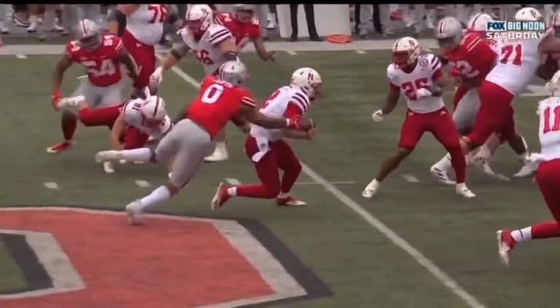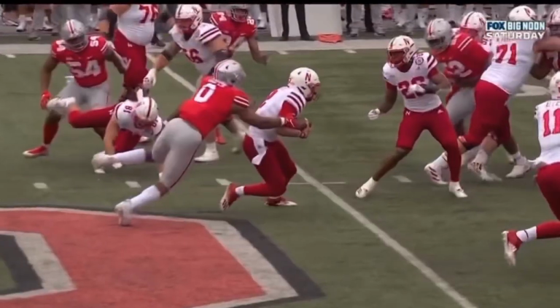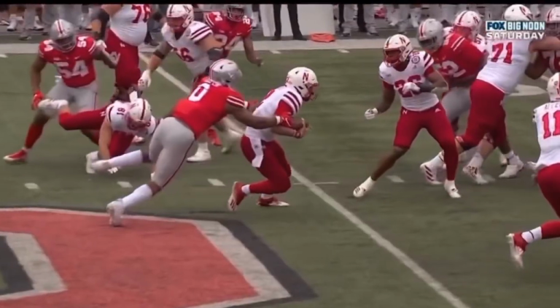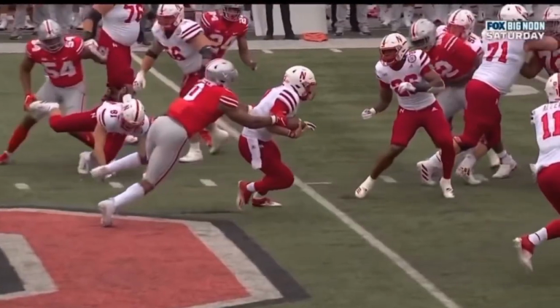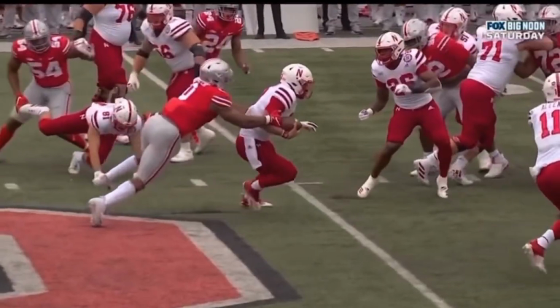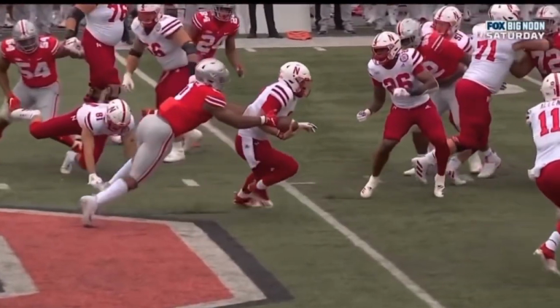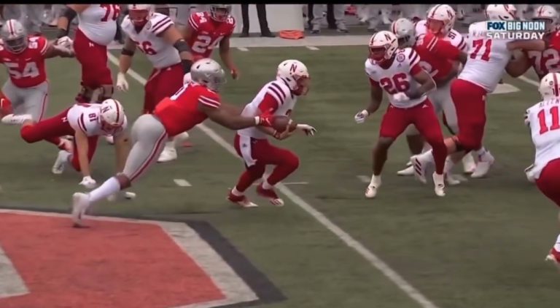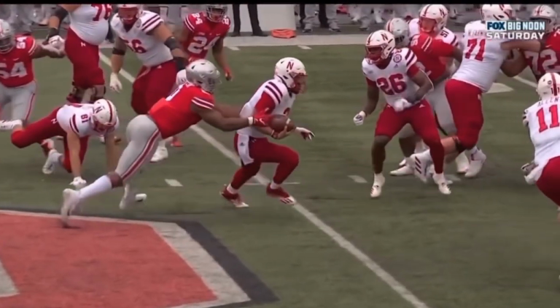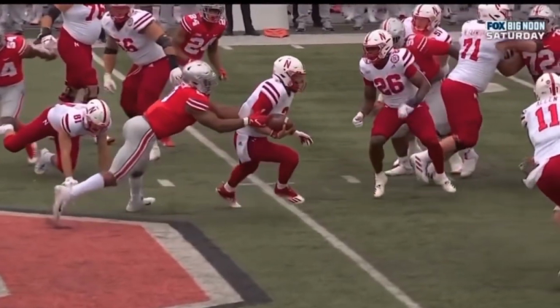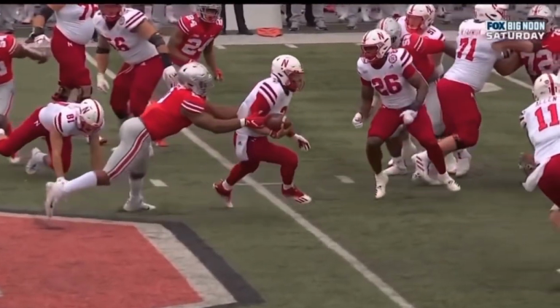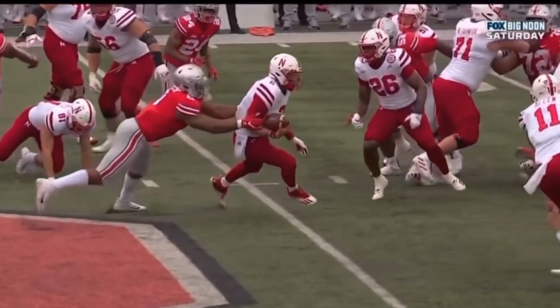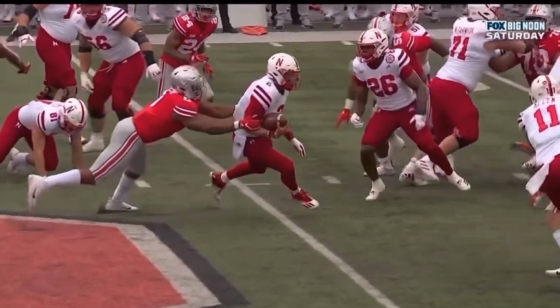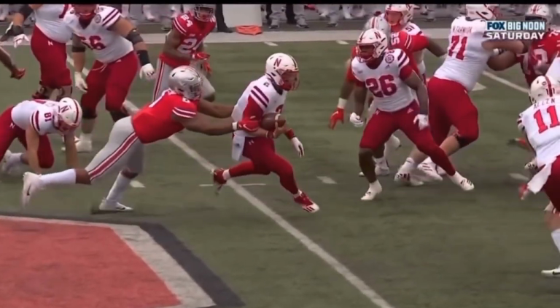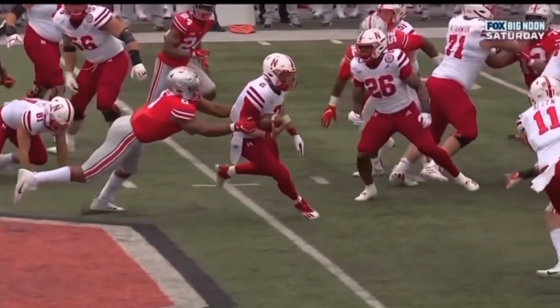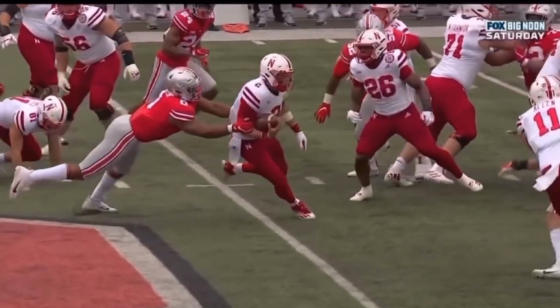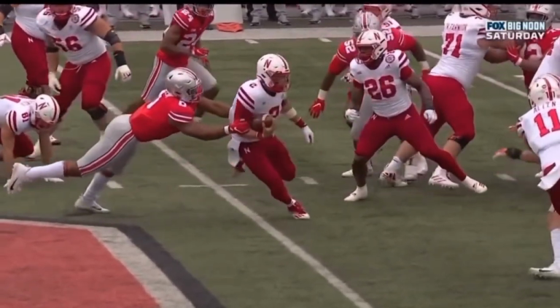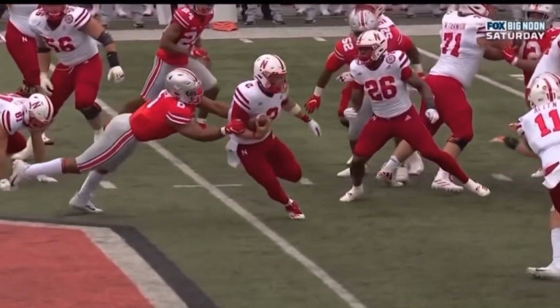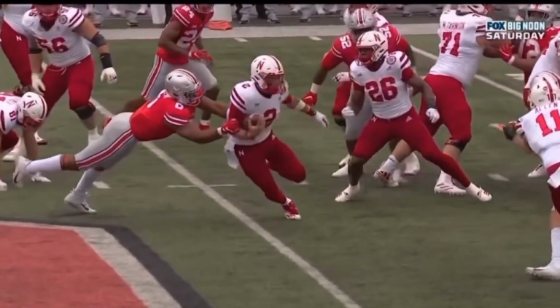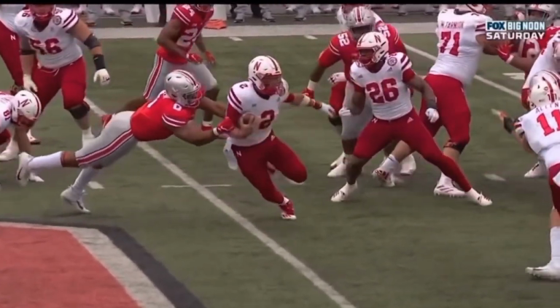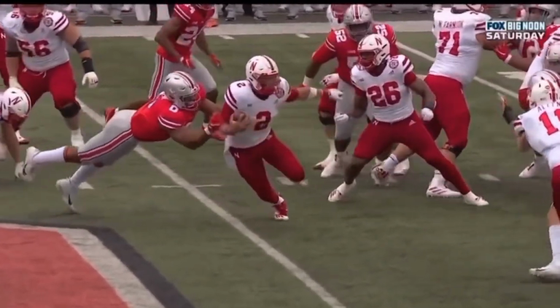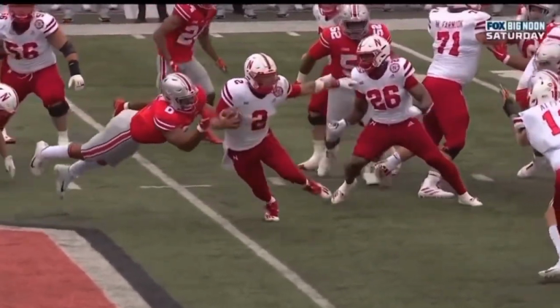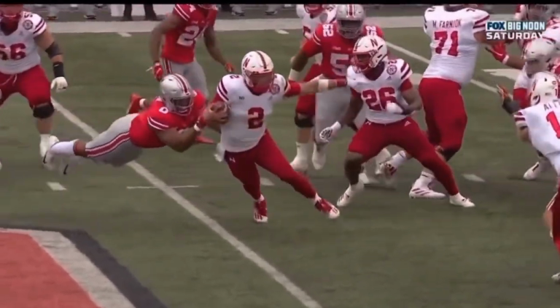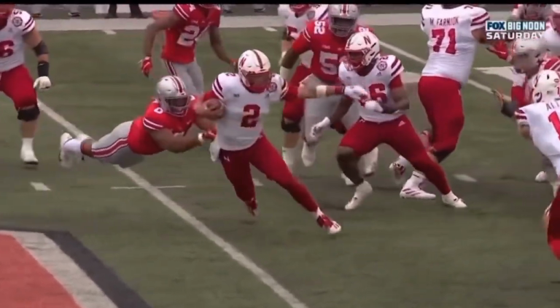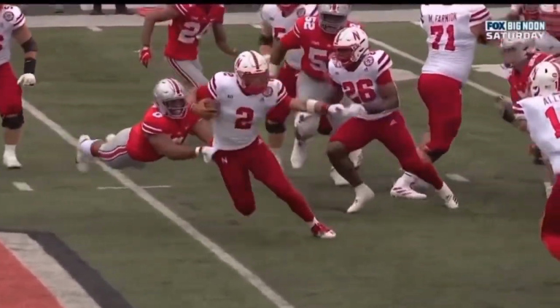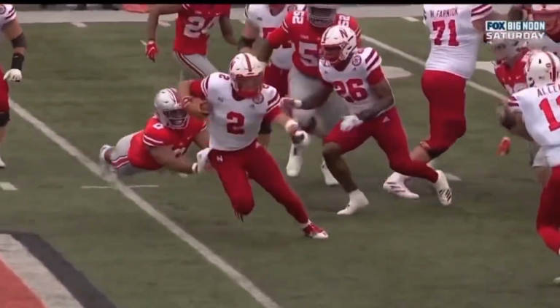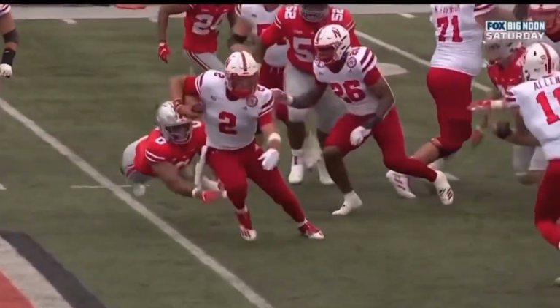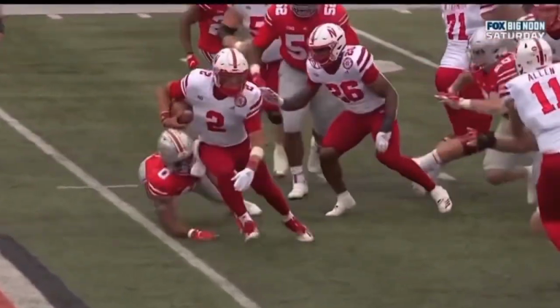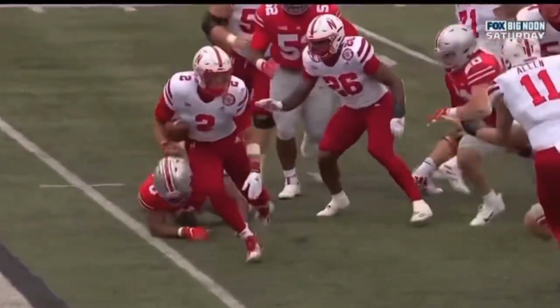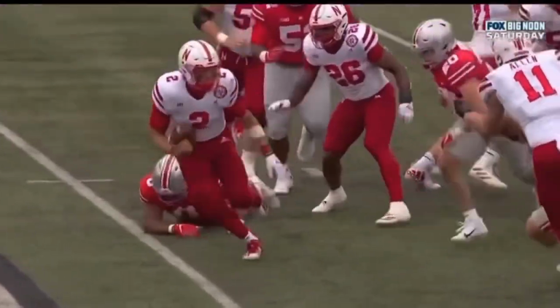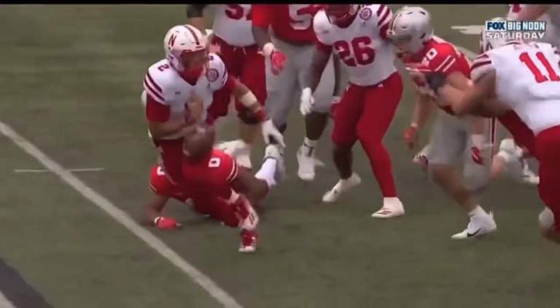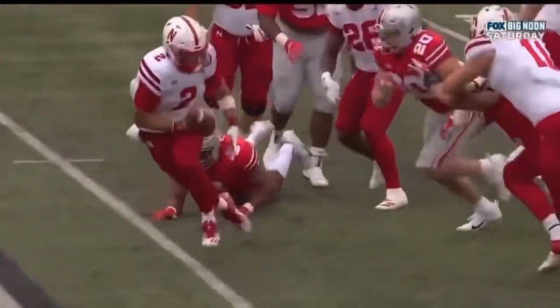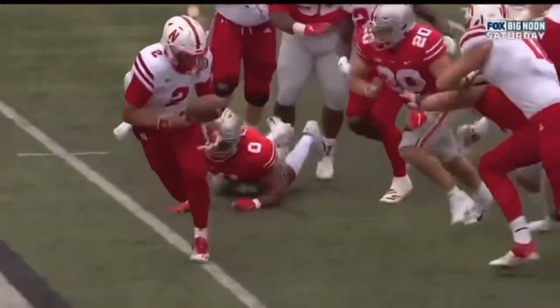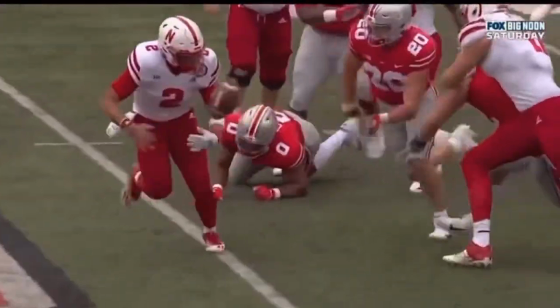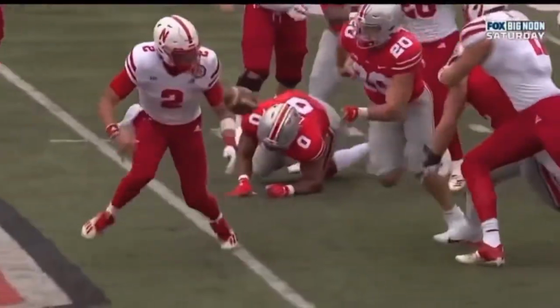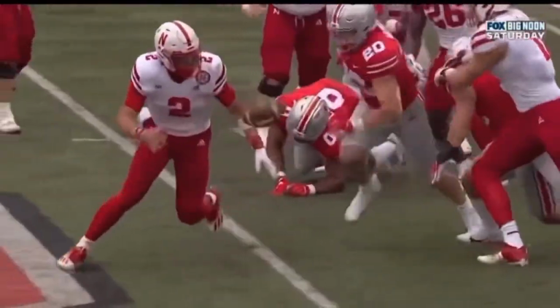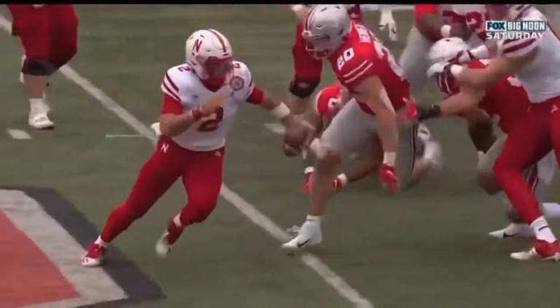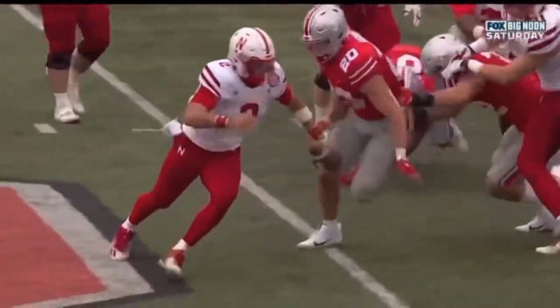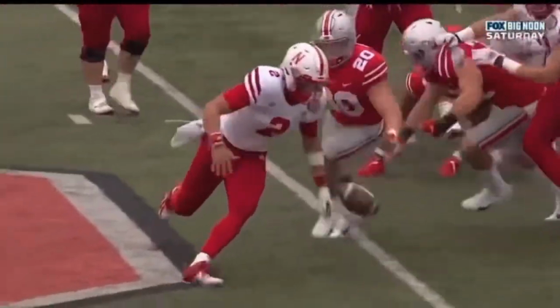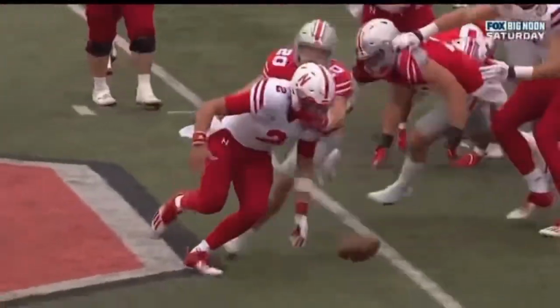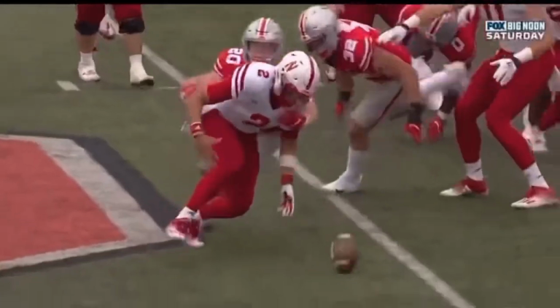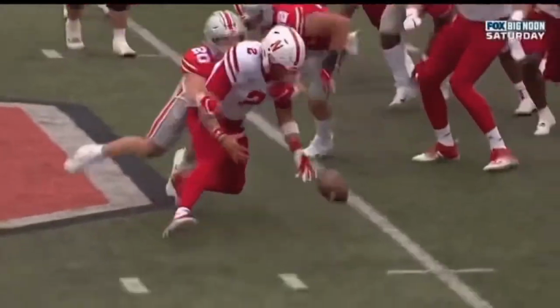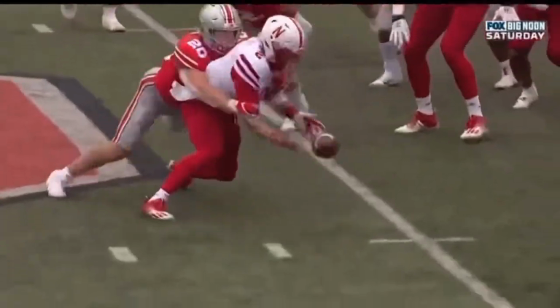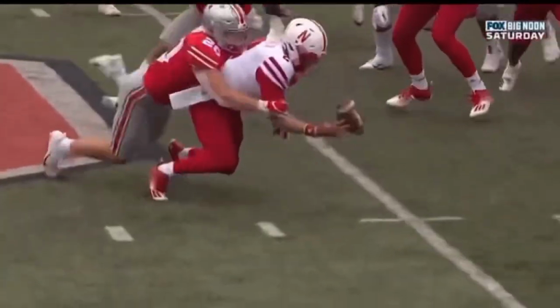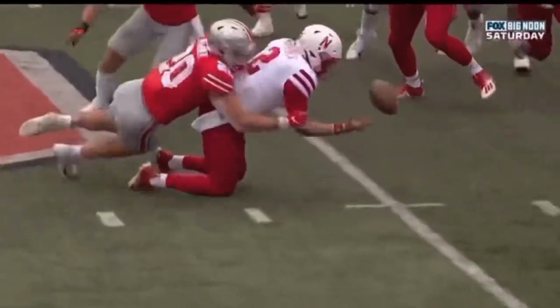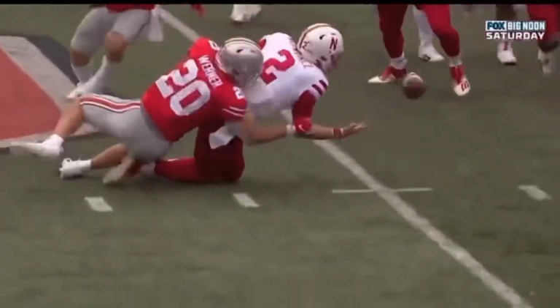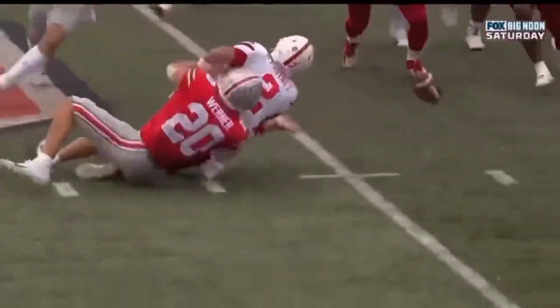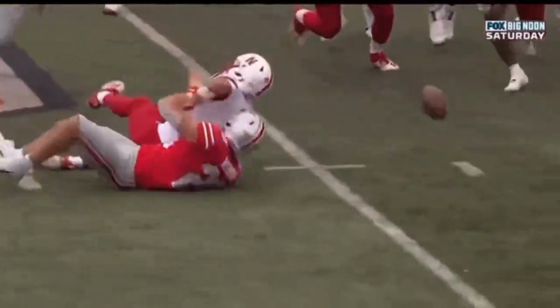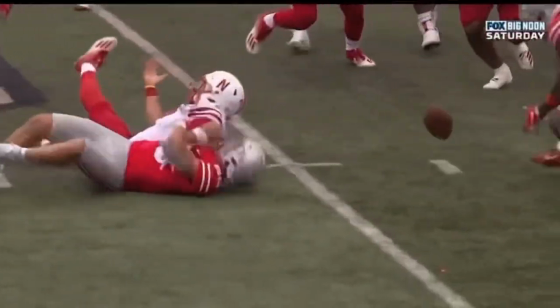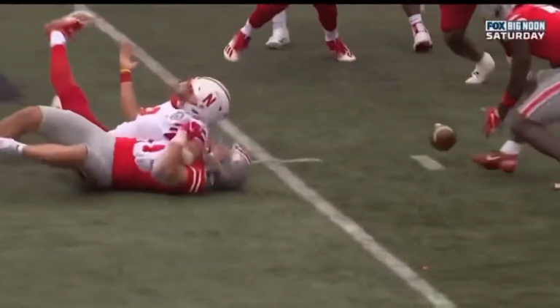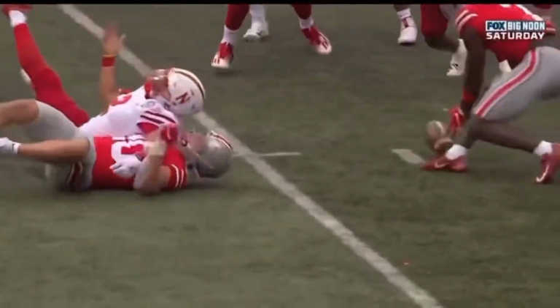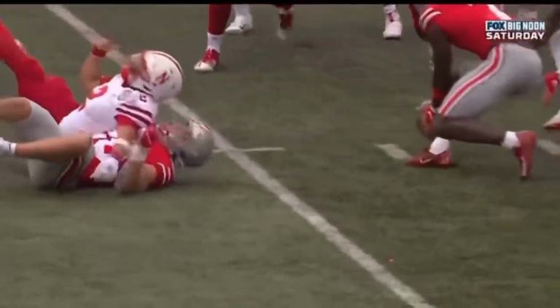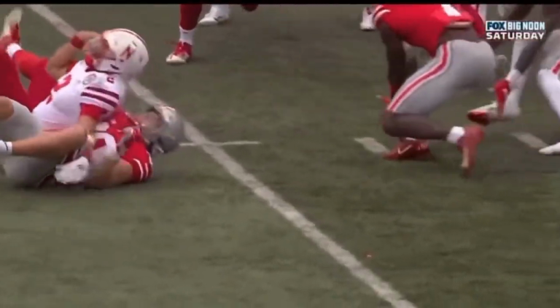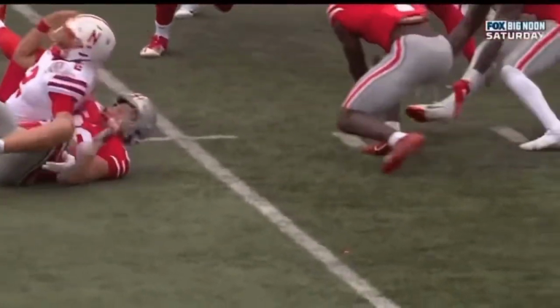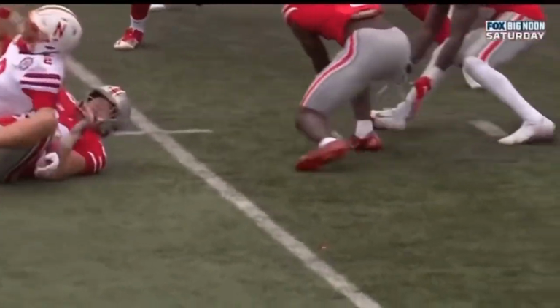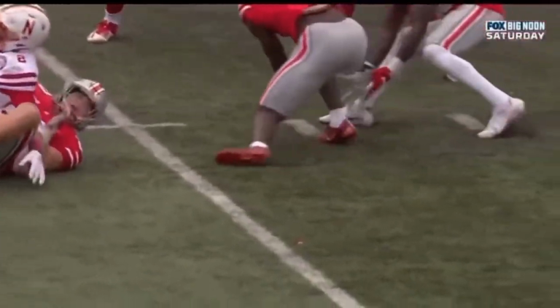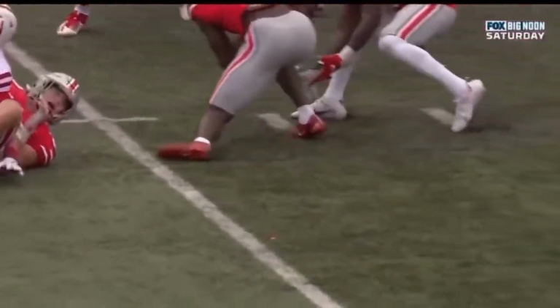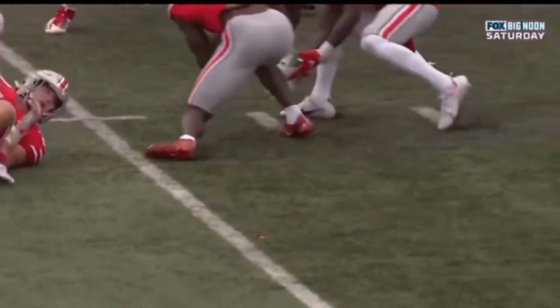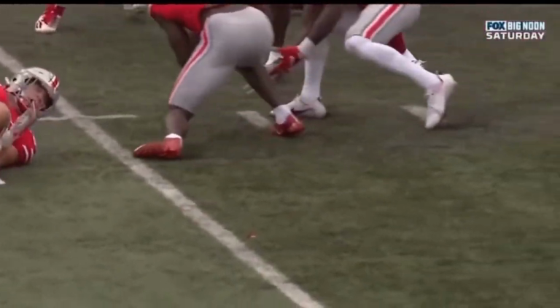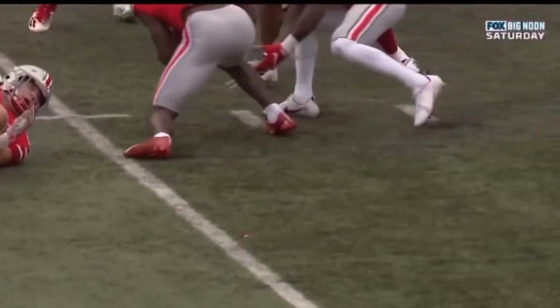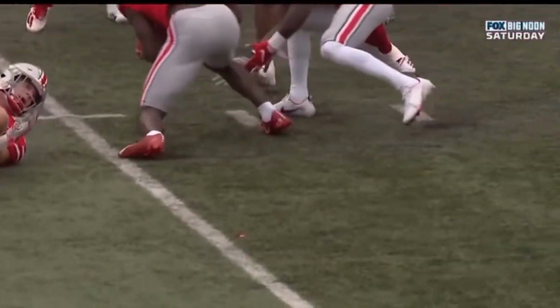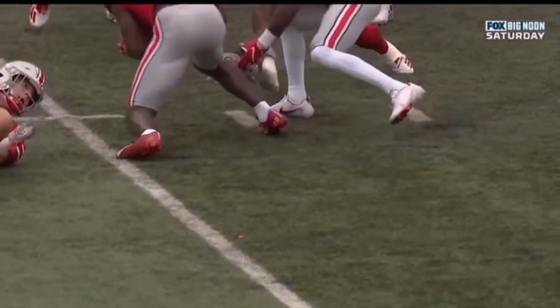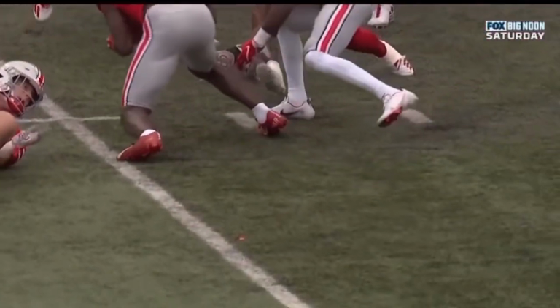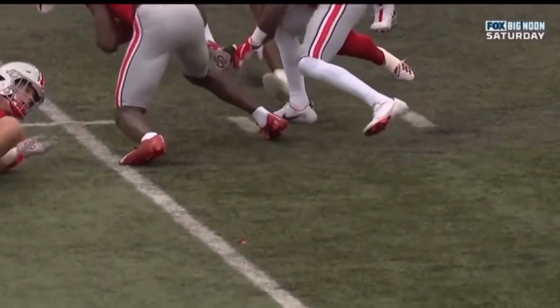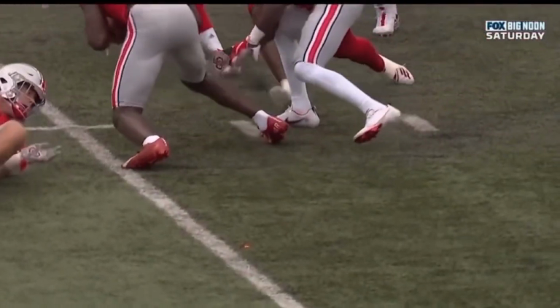Martinez is trying to get upfield, and as he's trying to bubble around, you see right there — his arm just got pulled back and then it just slides out.